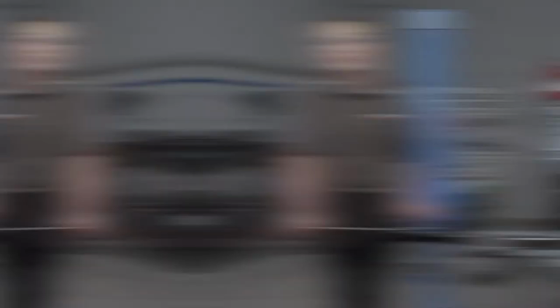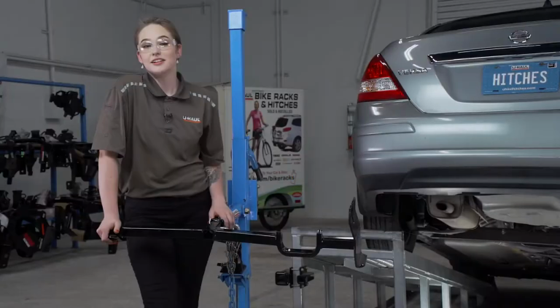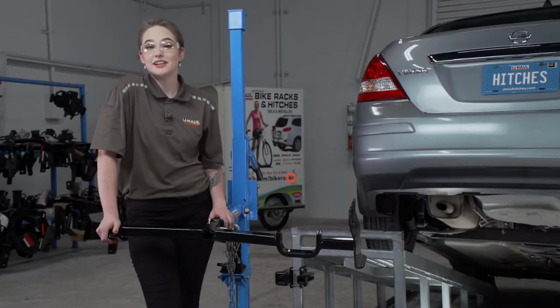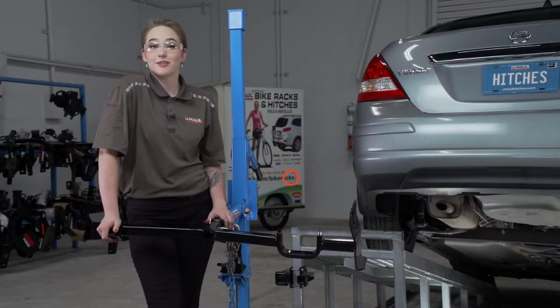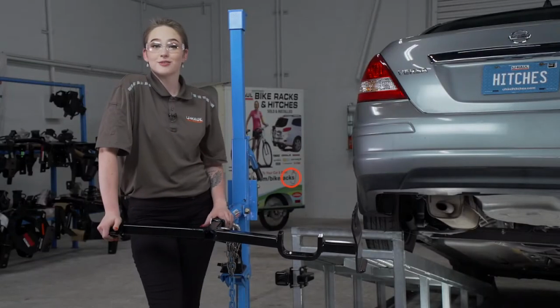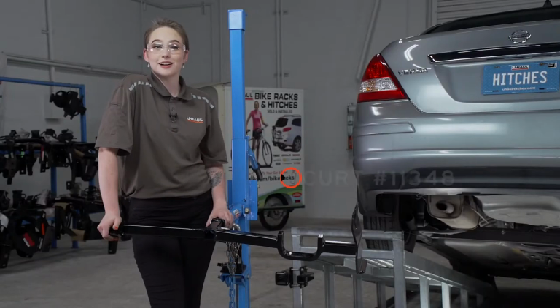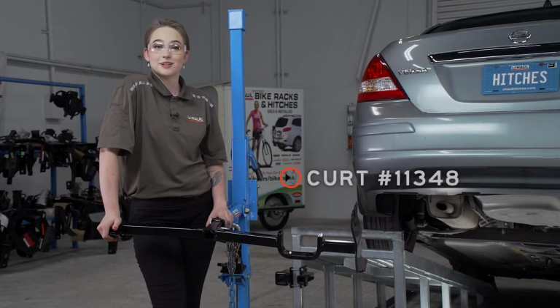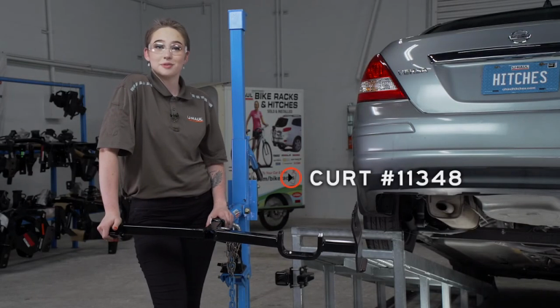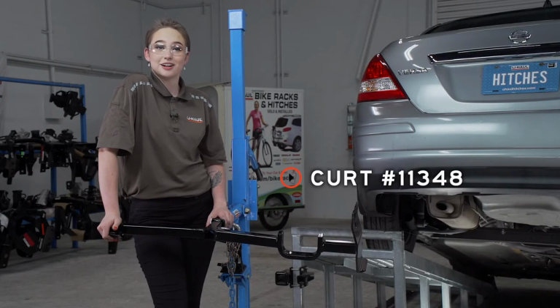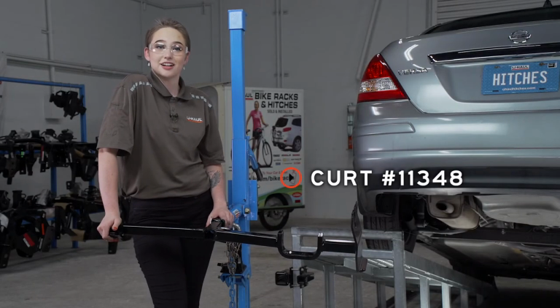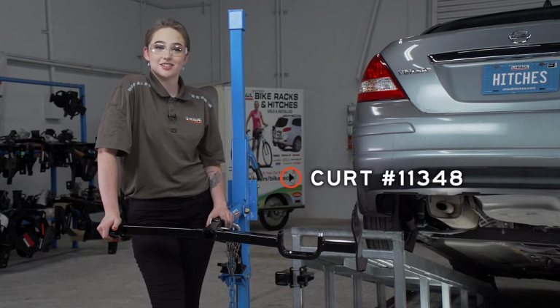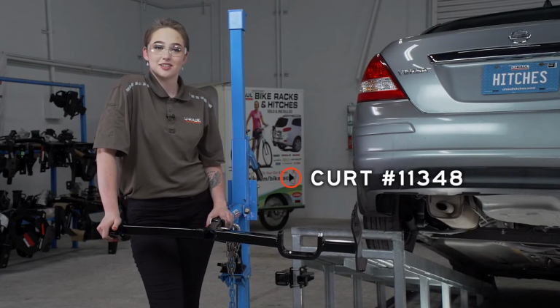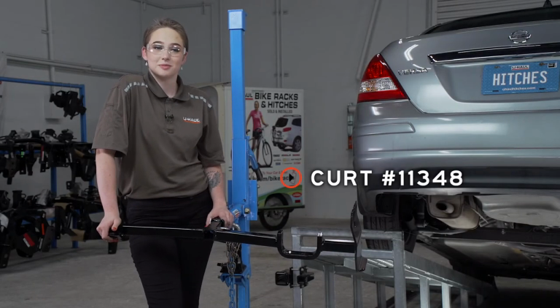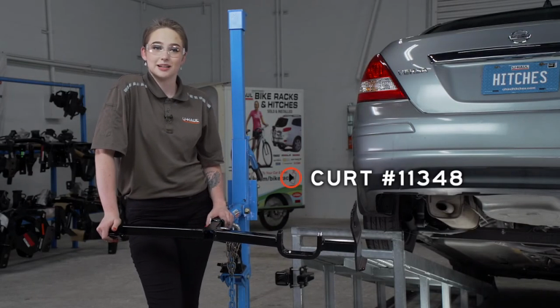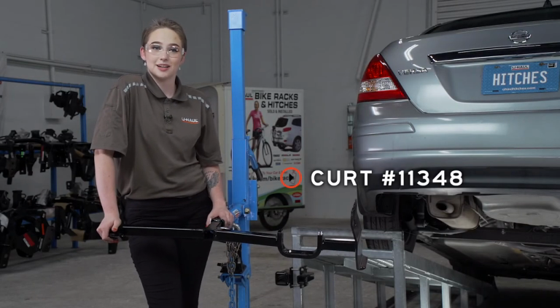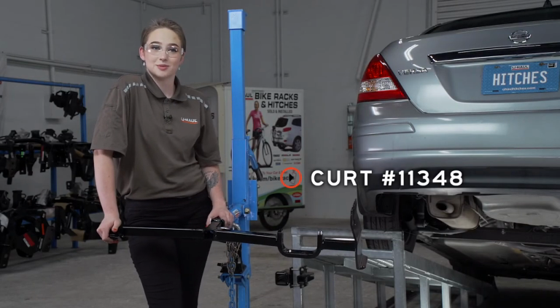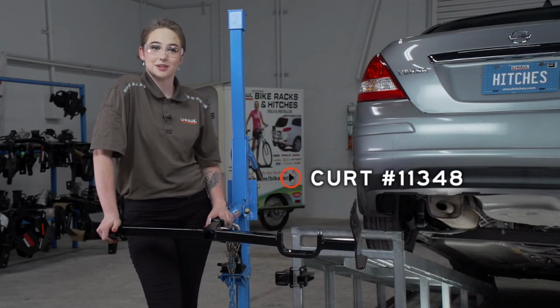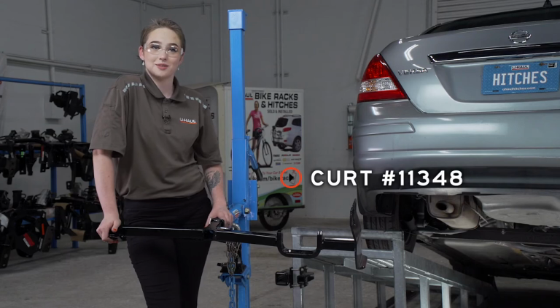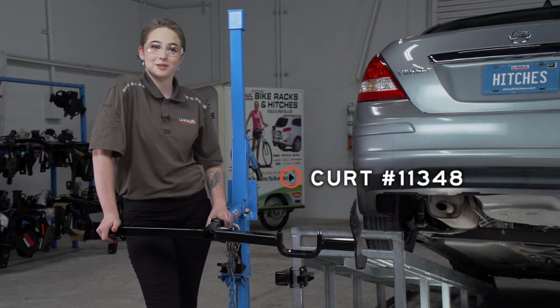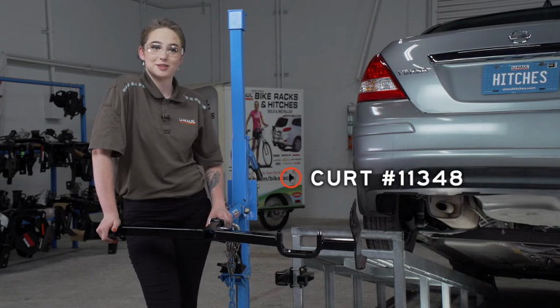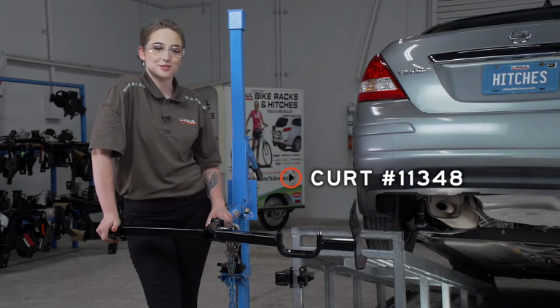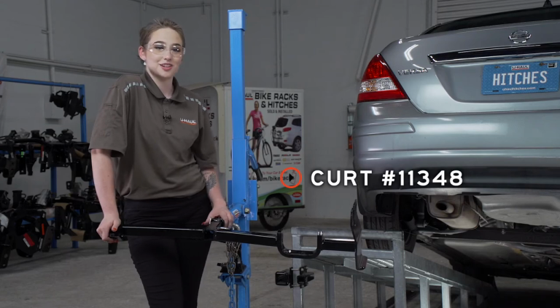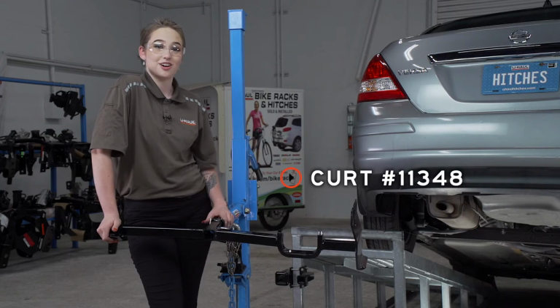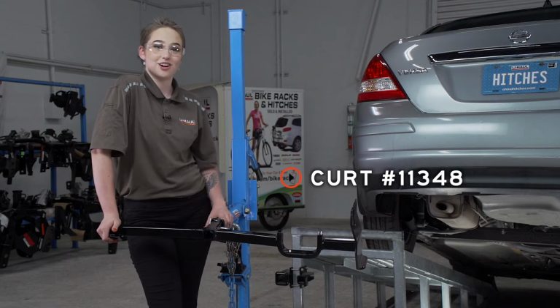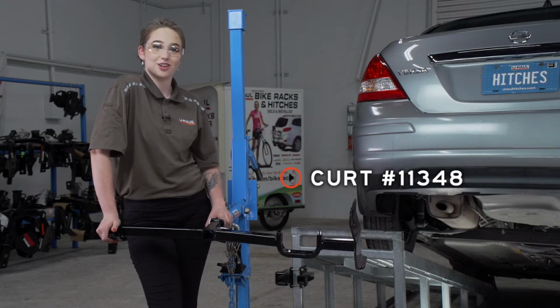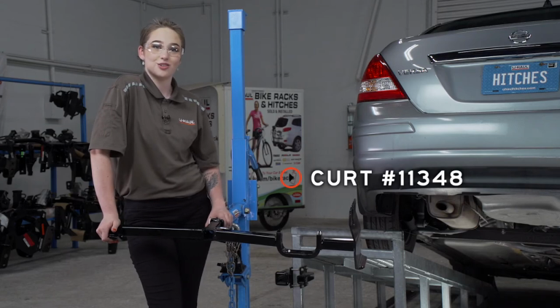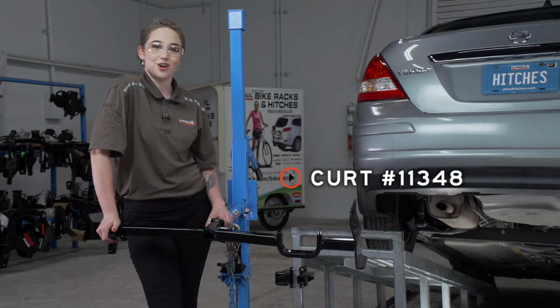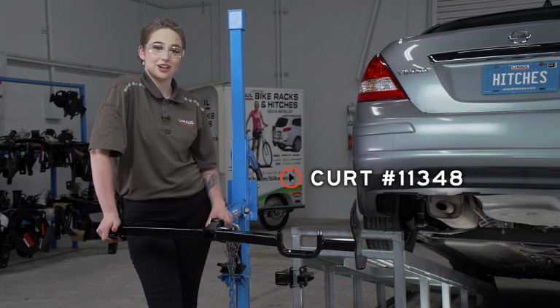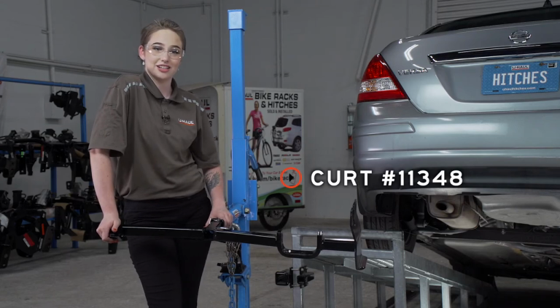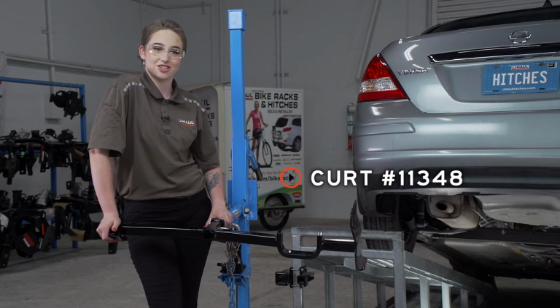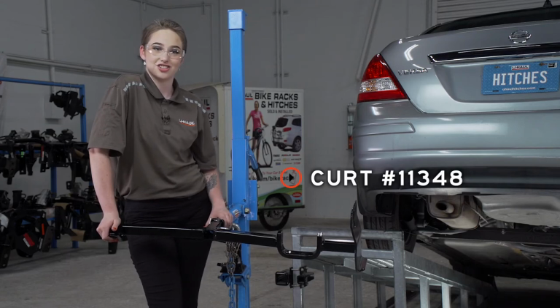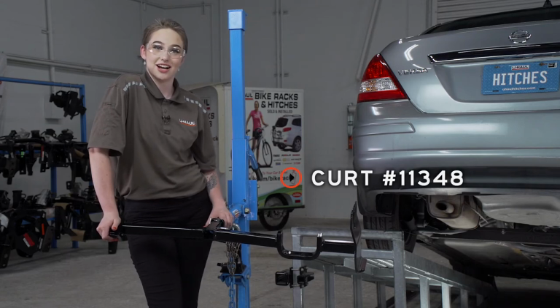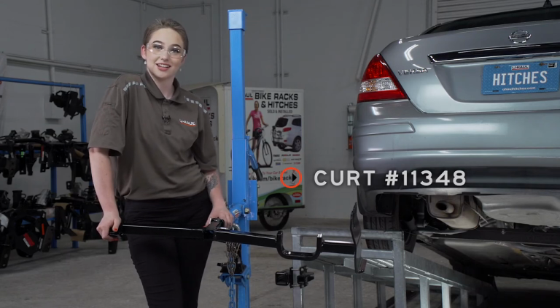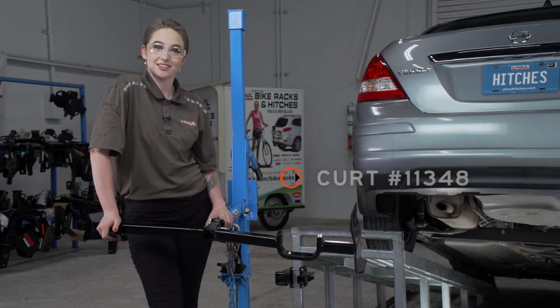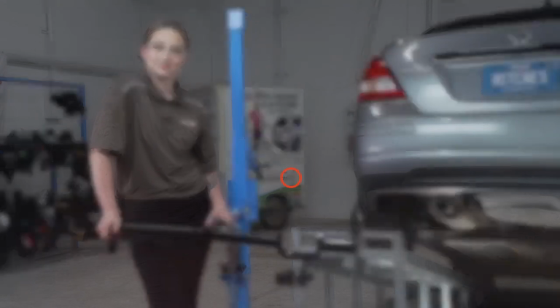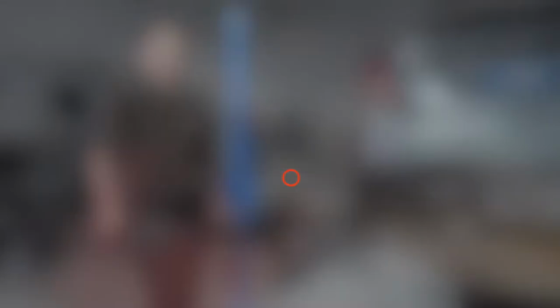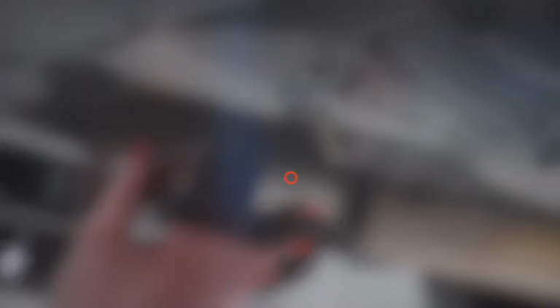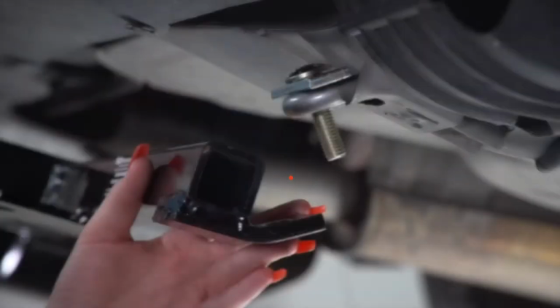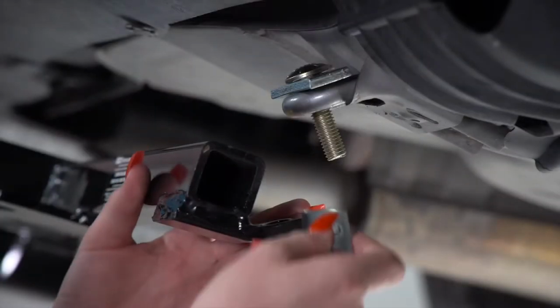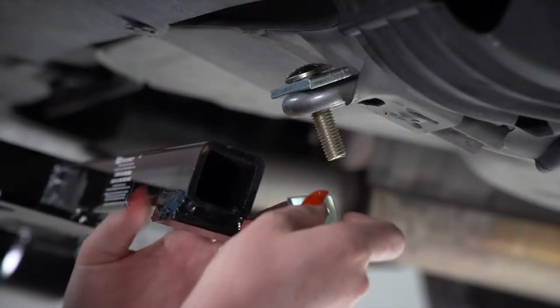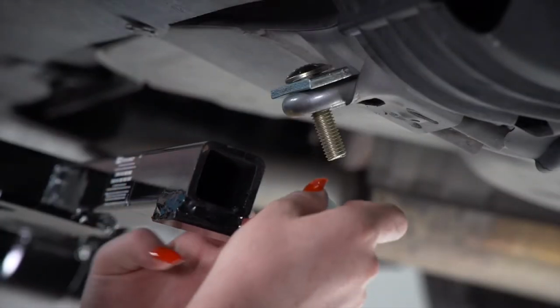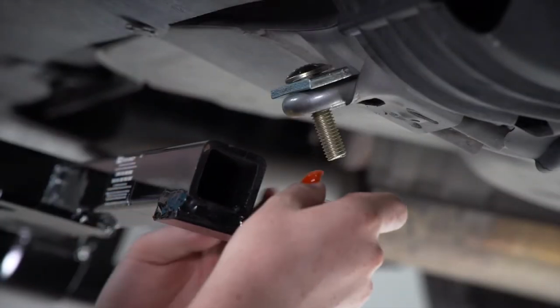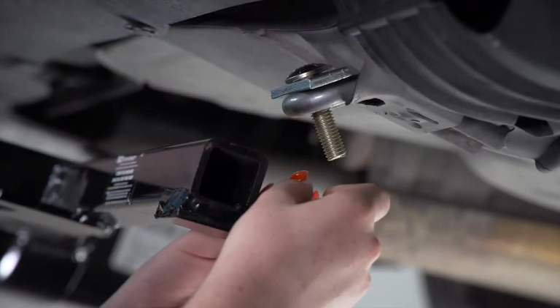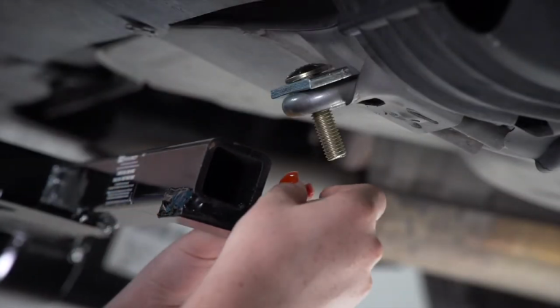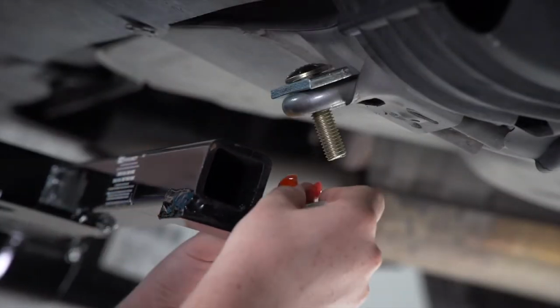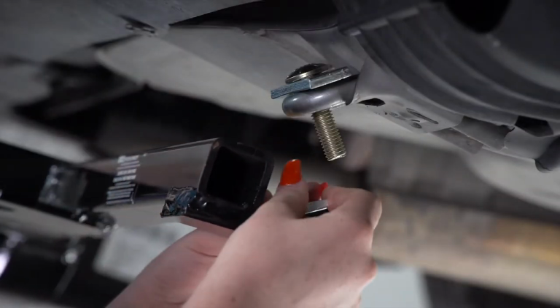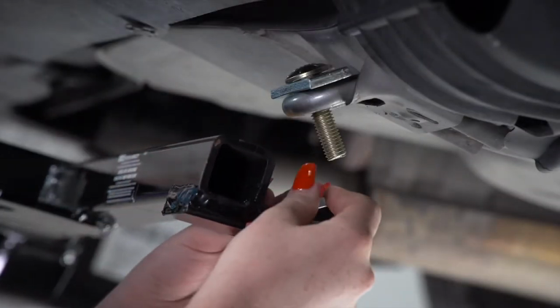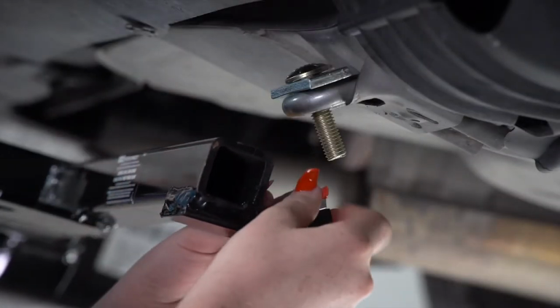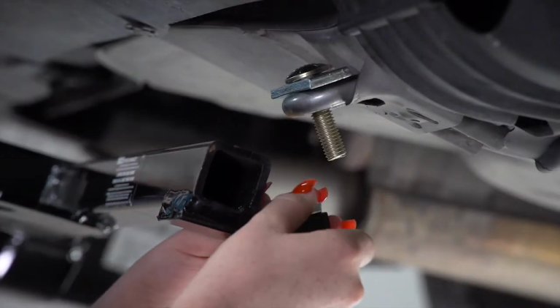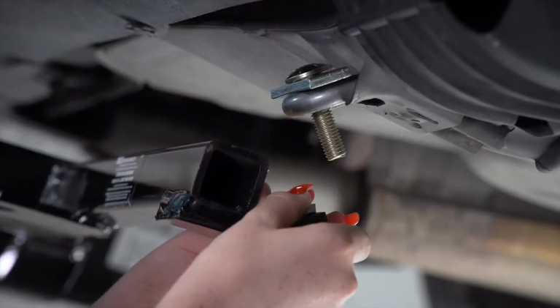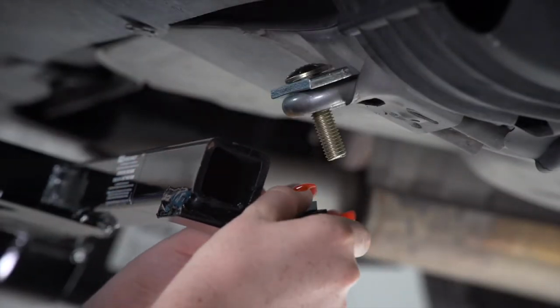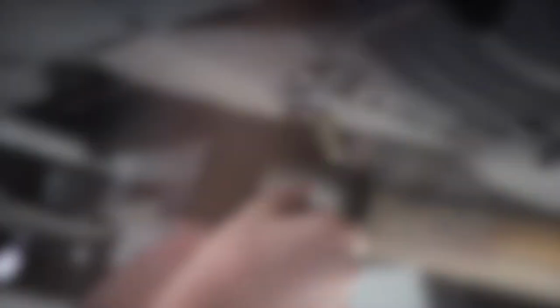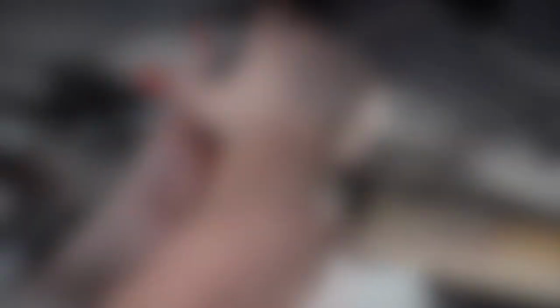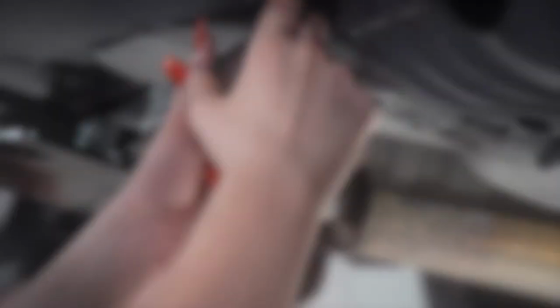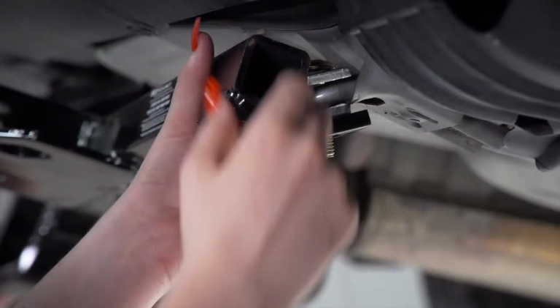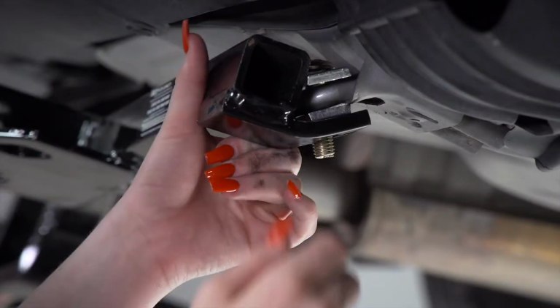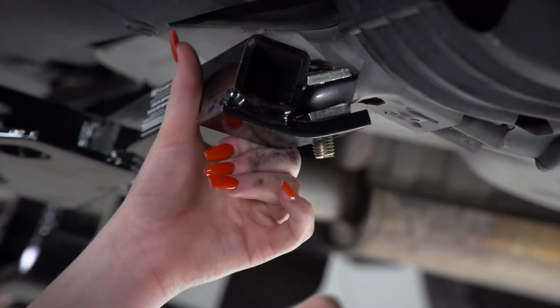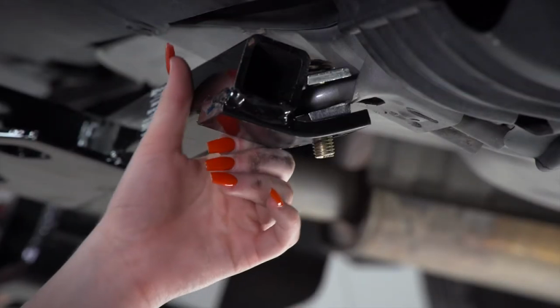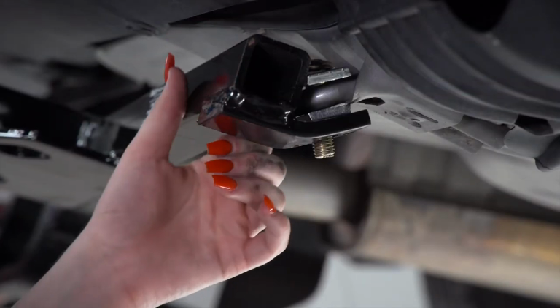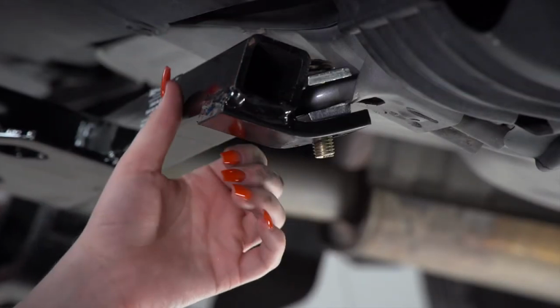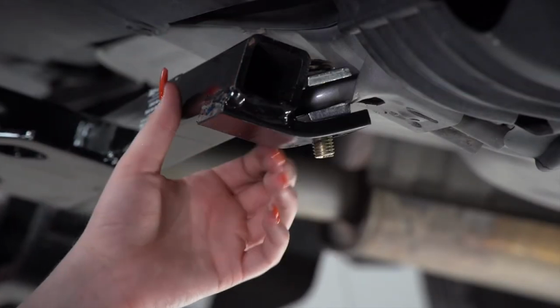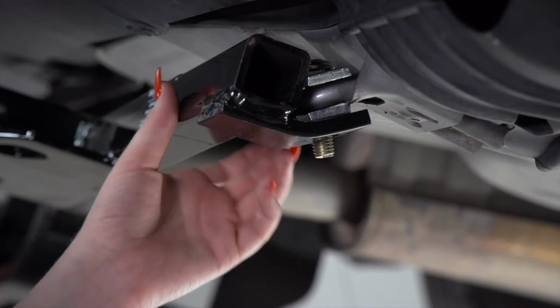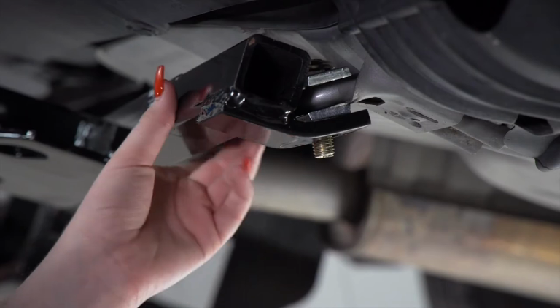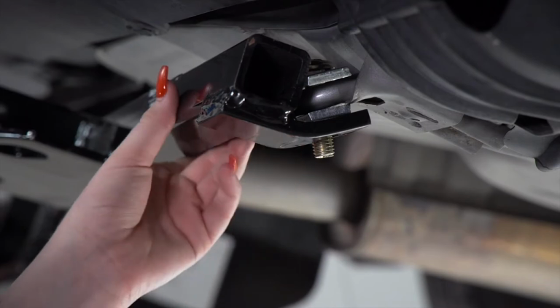Now we're ready to put our hitch into place. We're going to be using our U-Haul hitch jack. This spacer is going between the tow loop and the hitch.